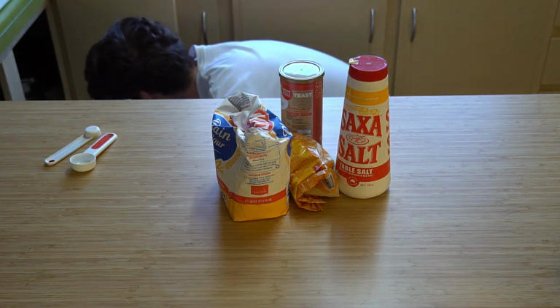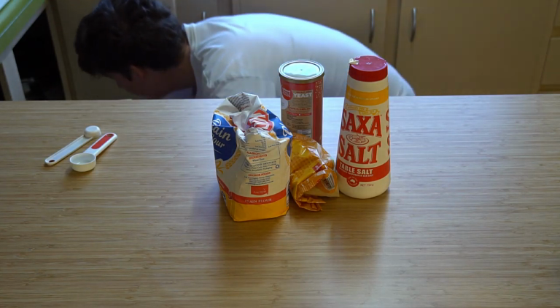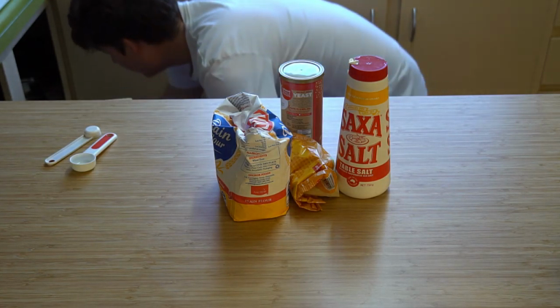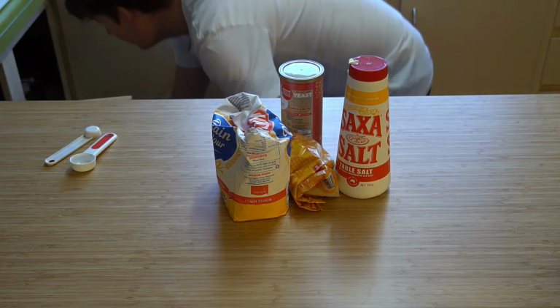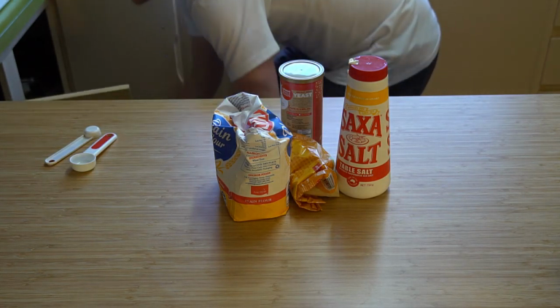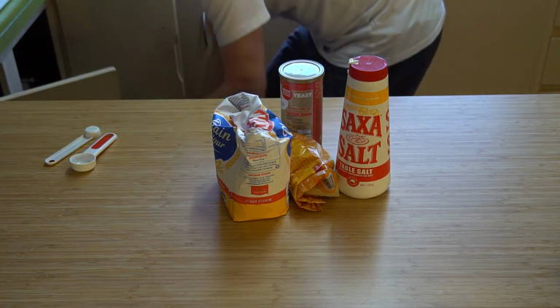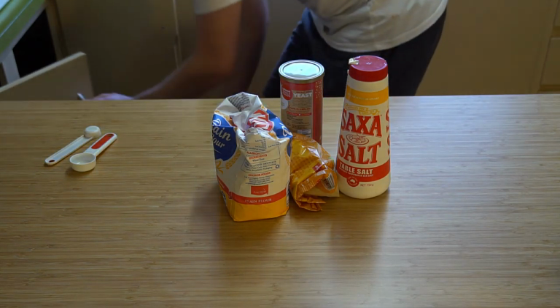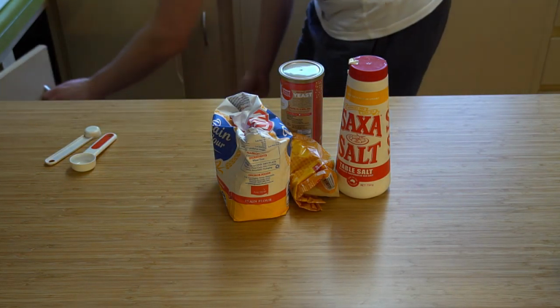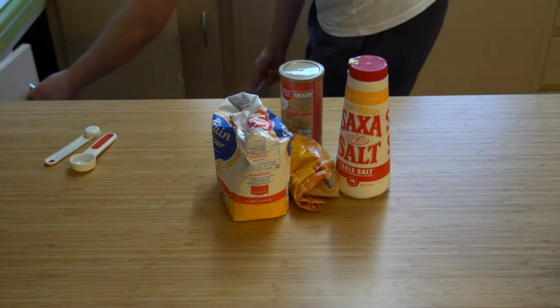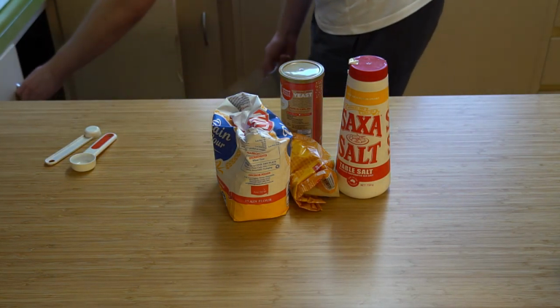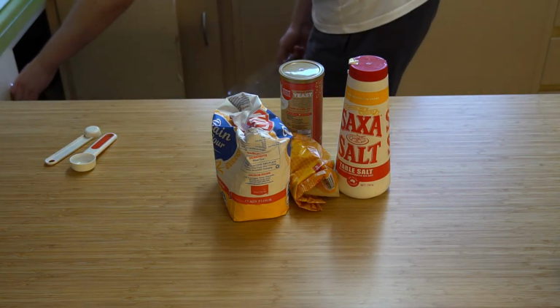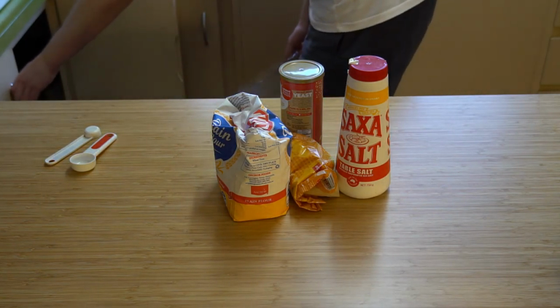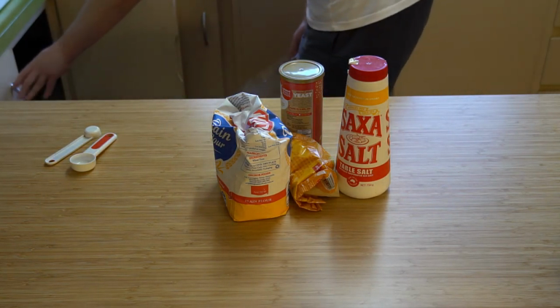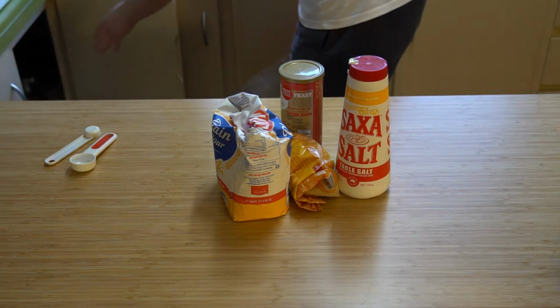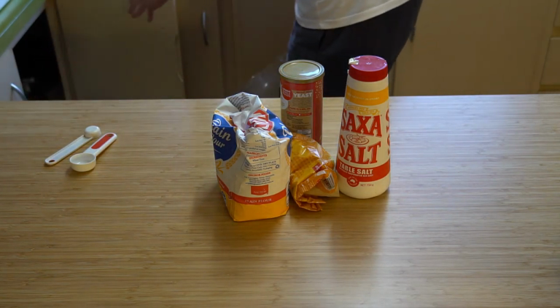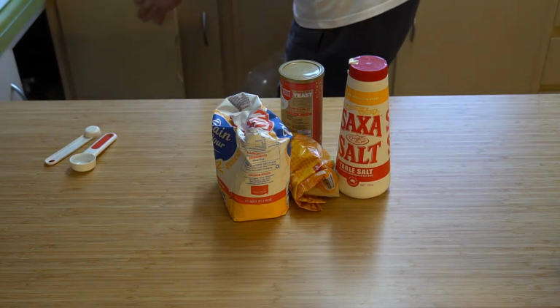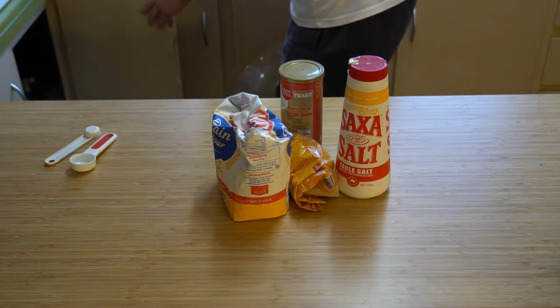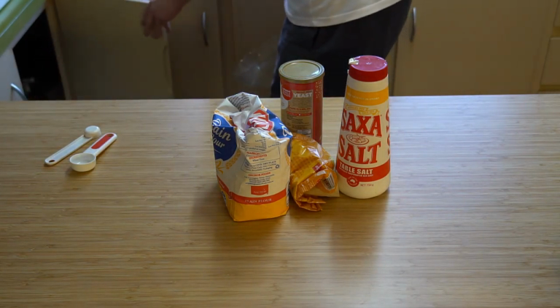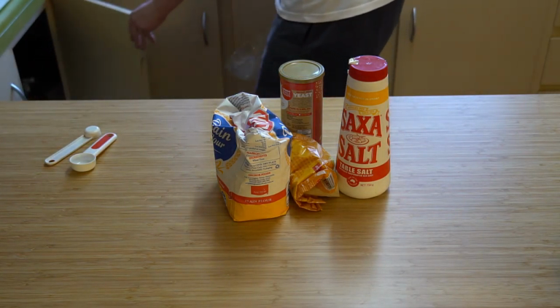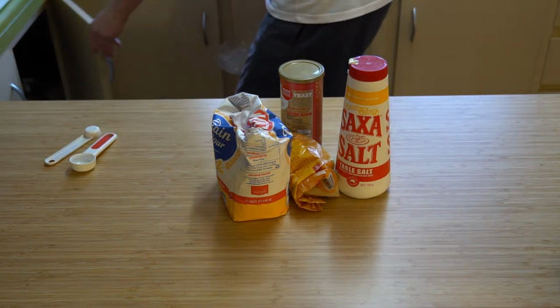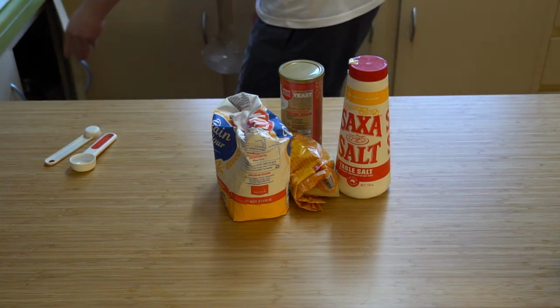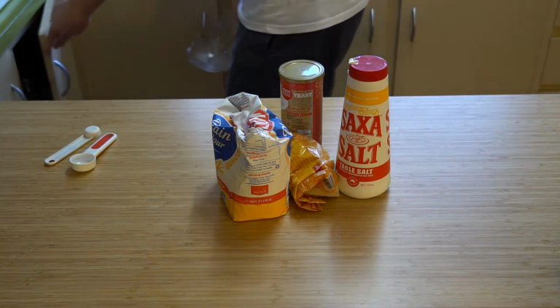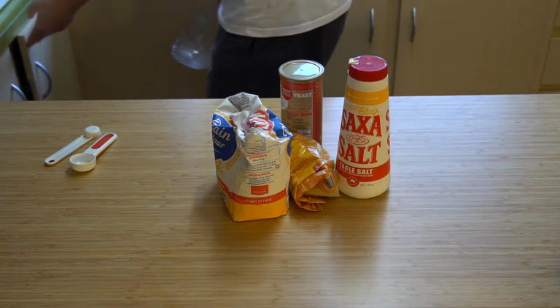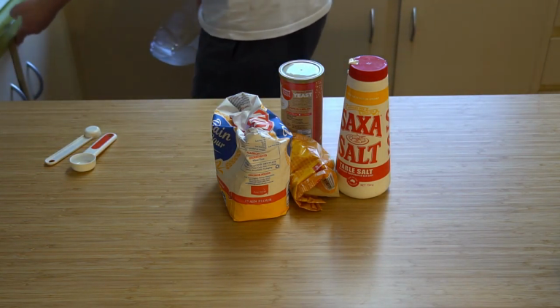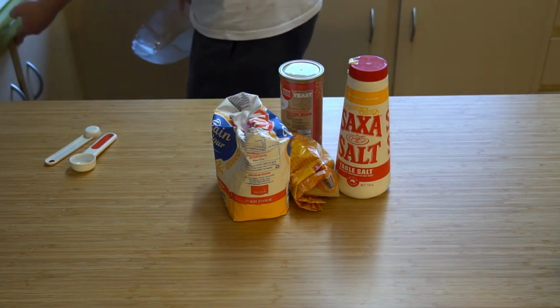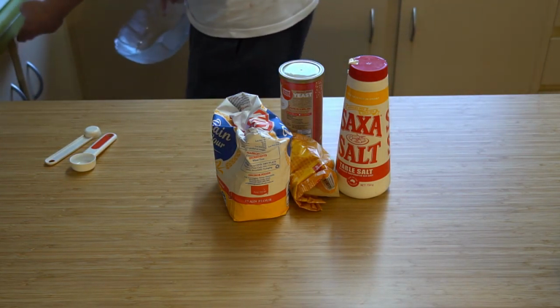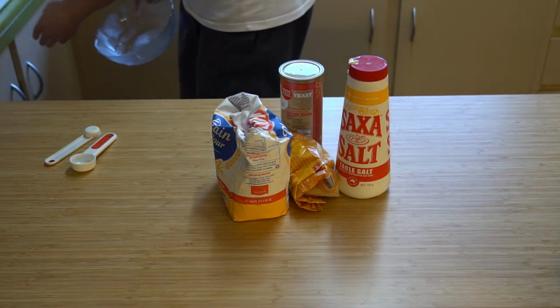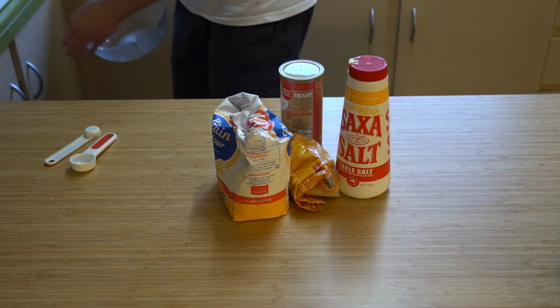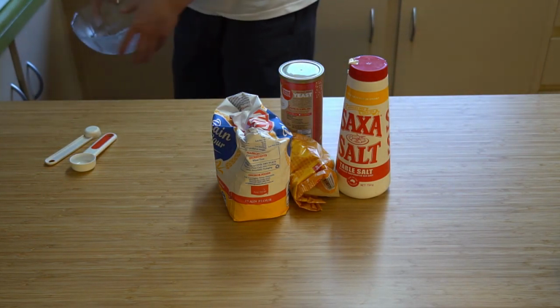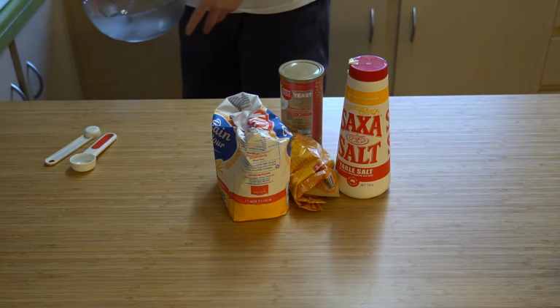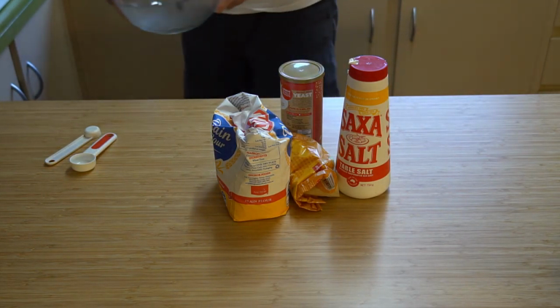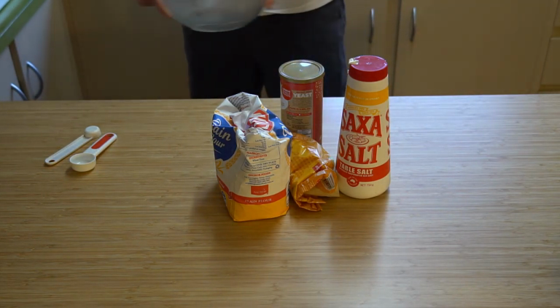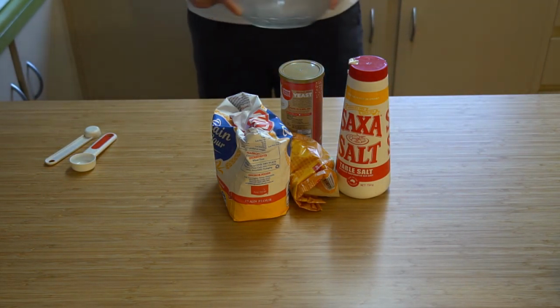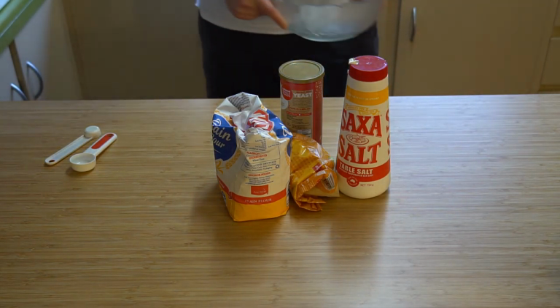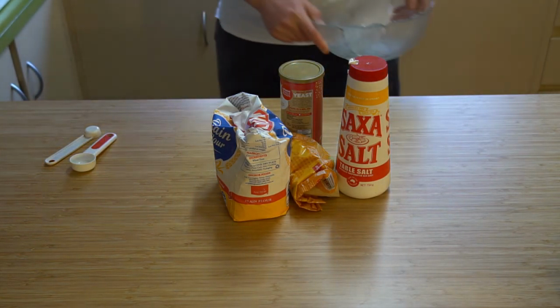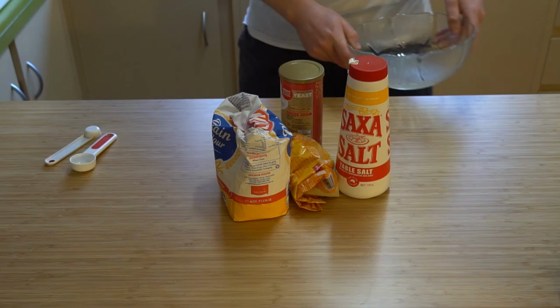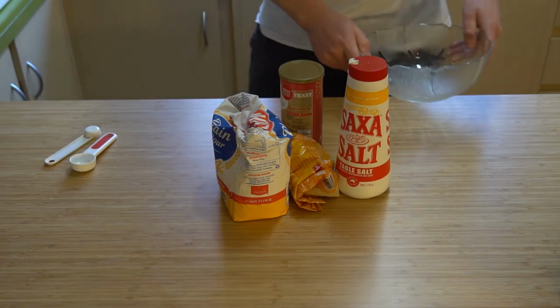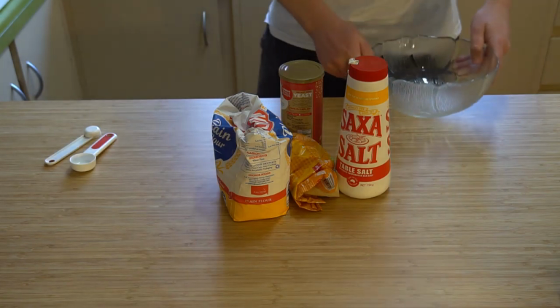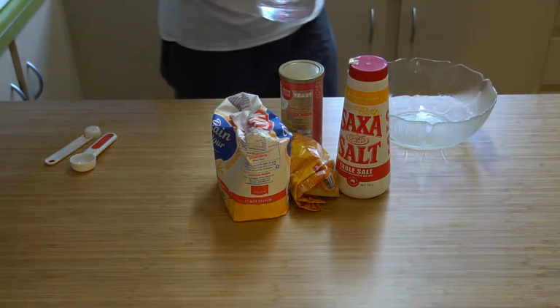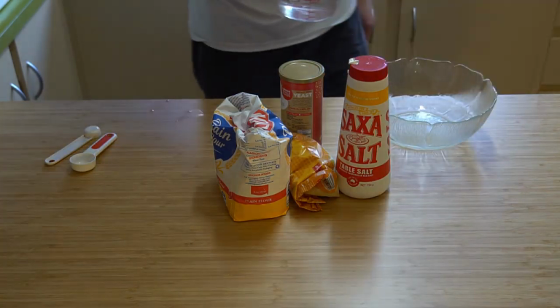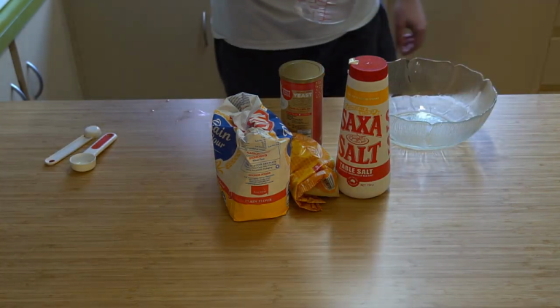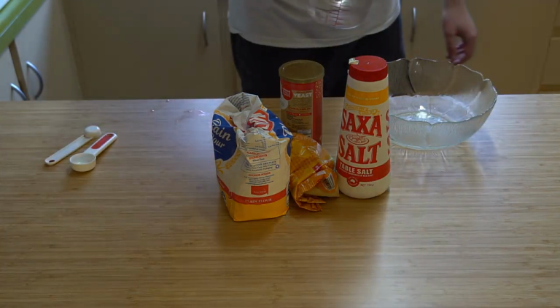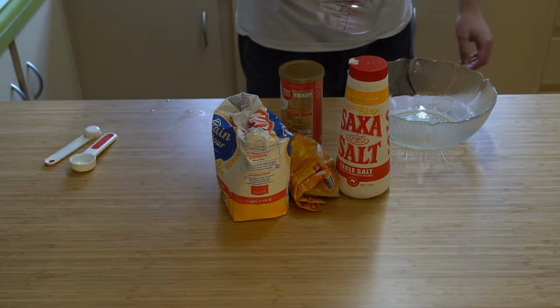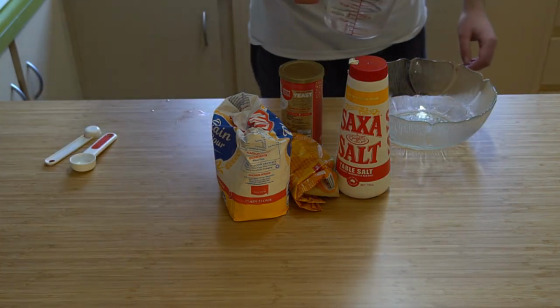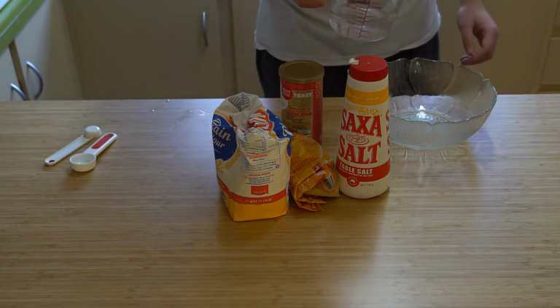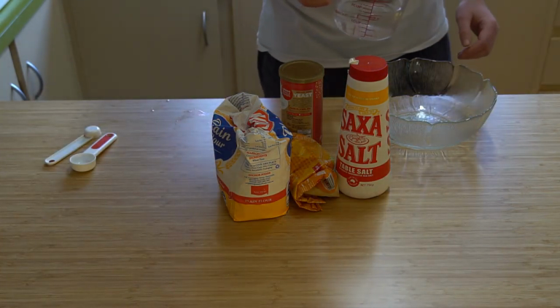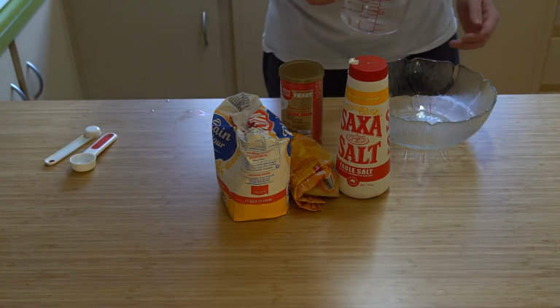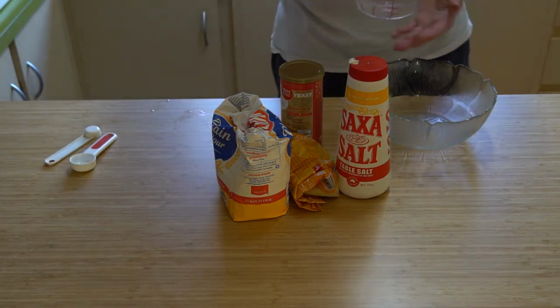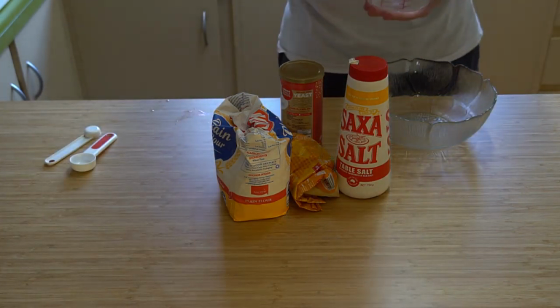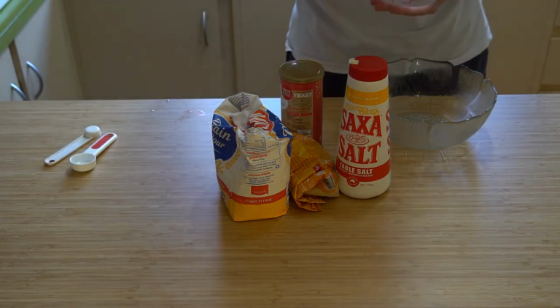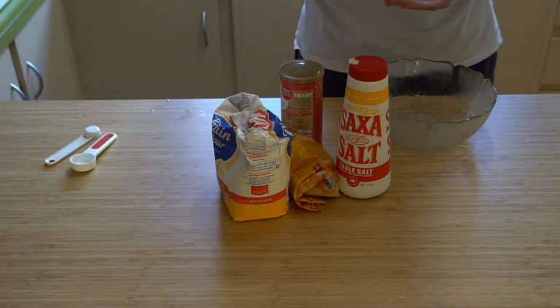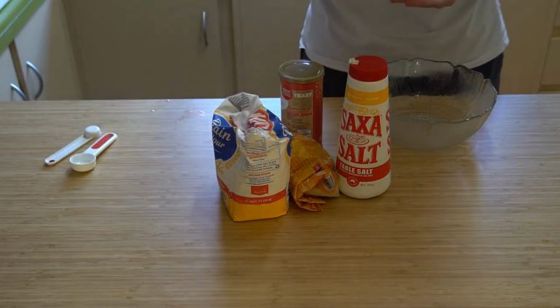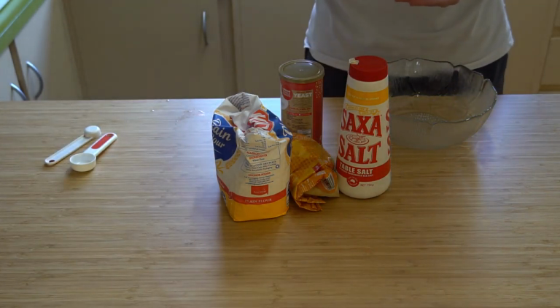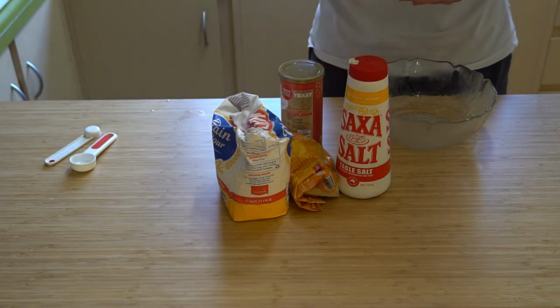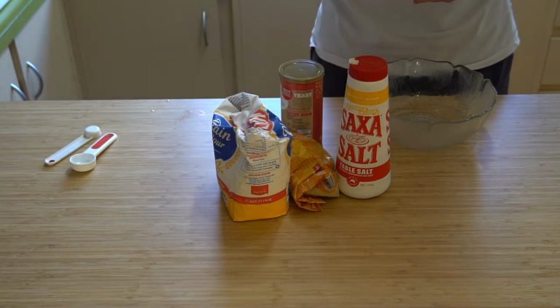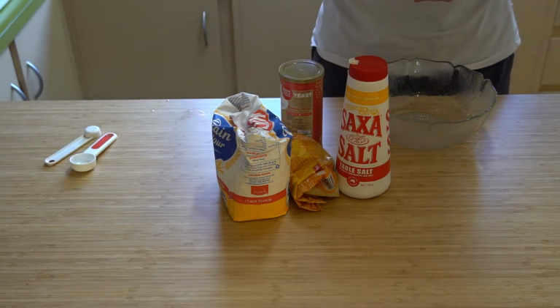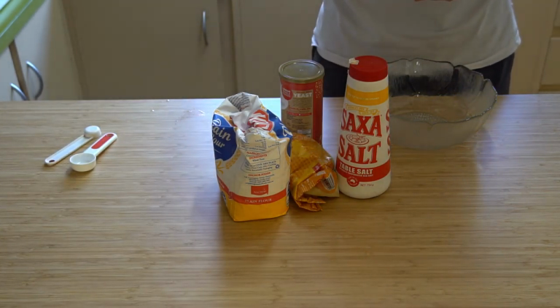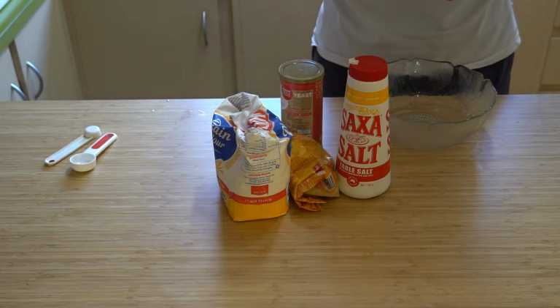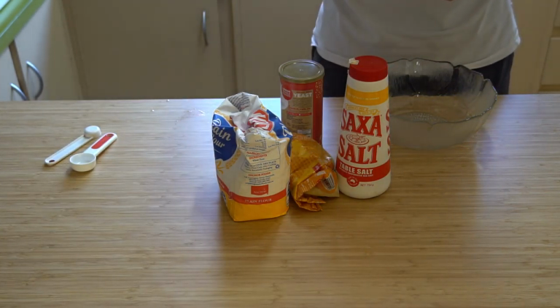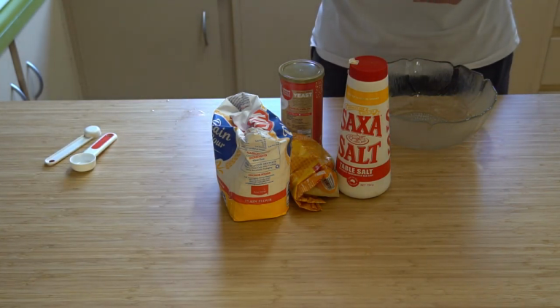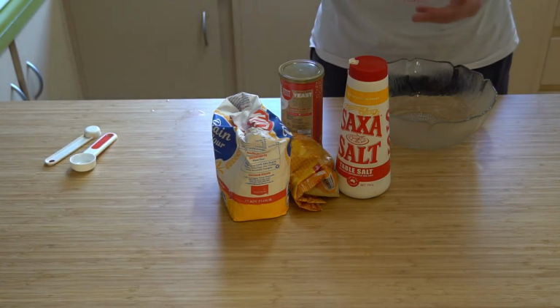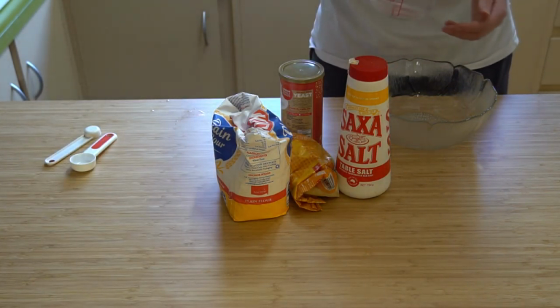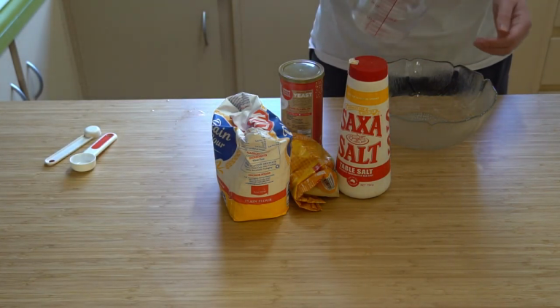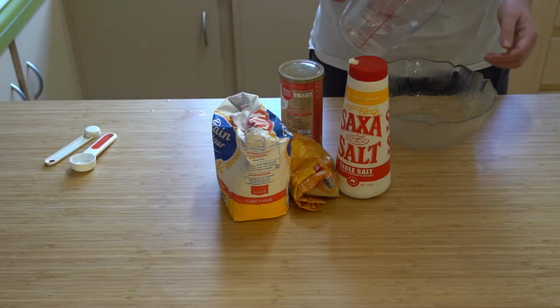So now we're going to start making the dough. Pretty simple stuff - these are the ingredients: just some flour, yeast, salt, sugar.